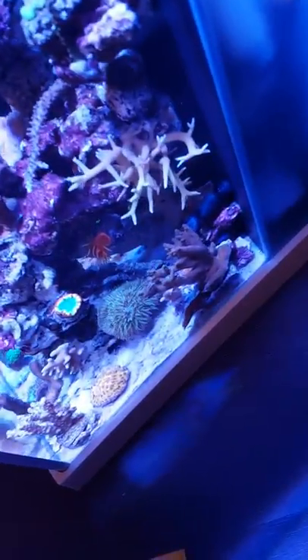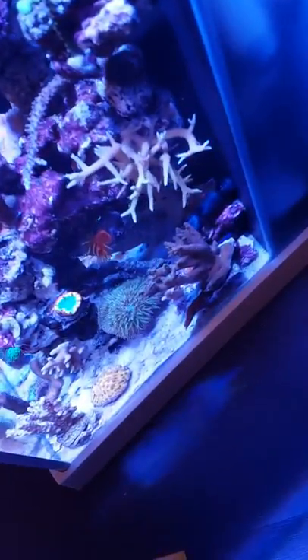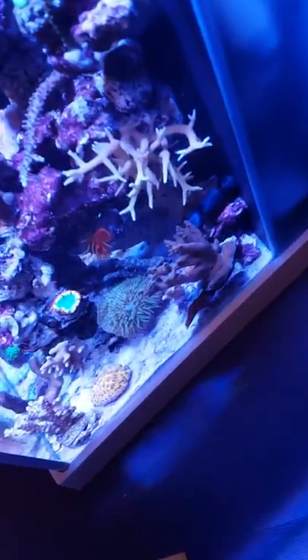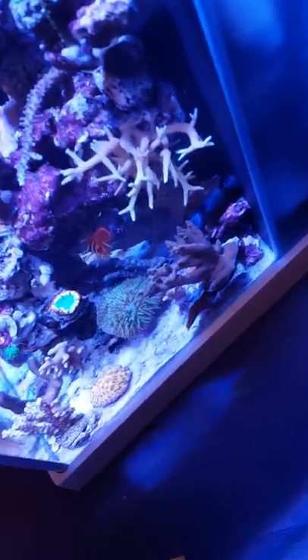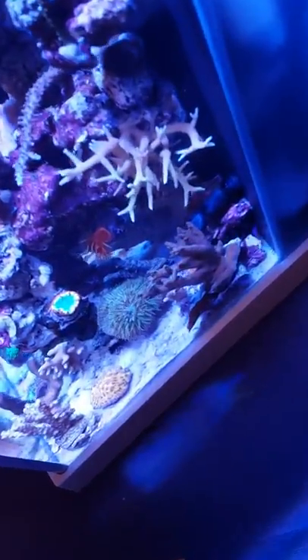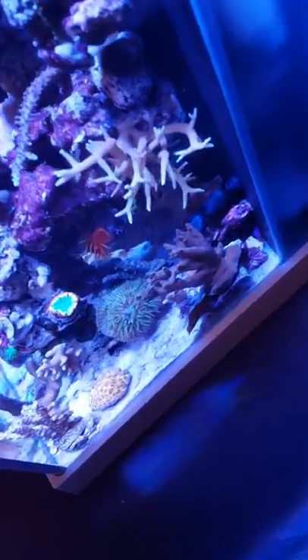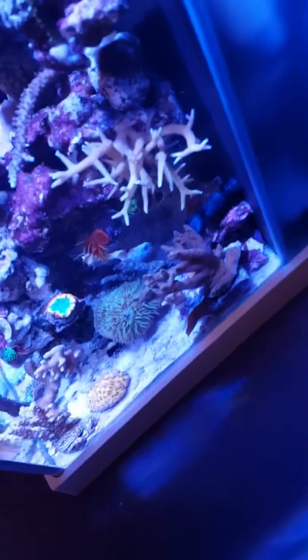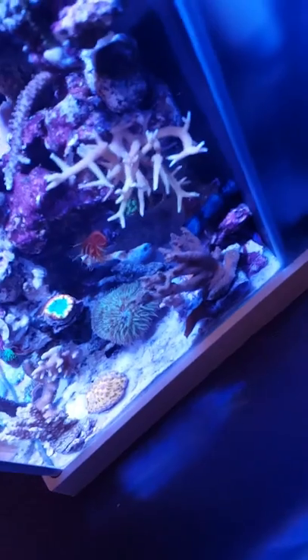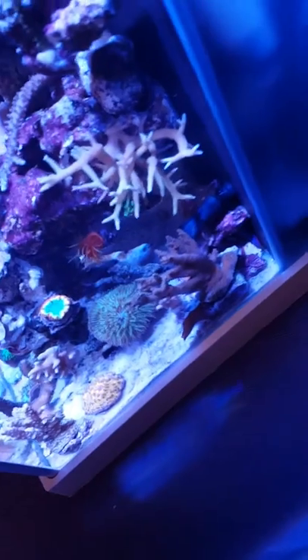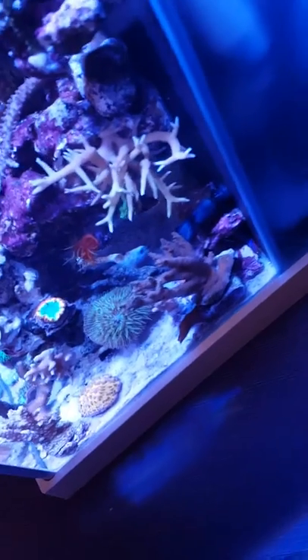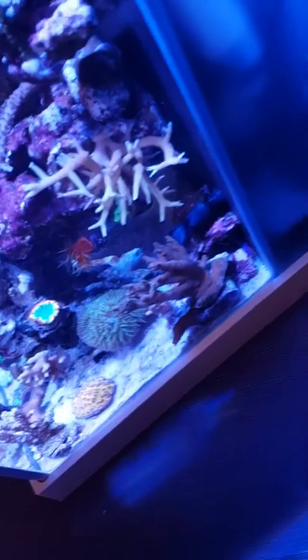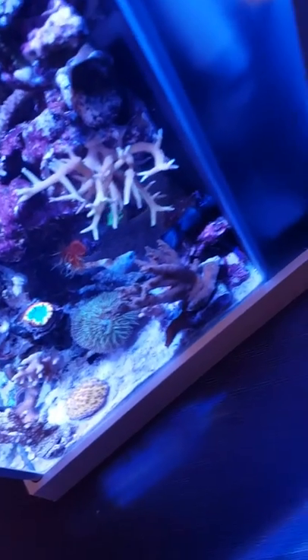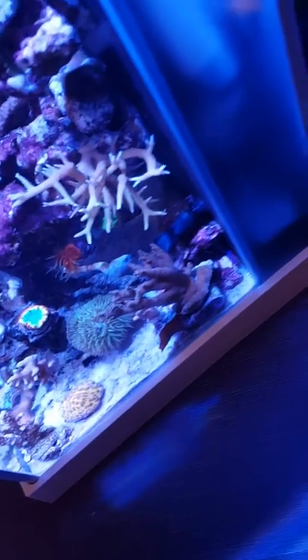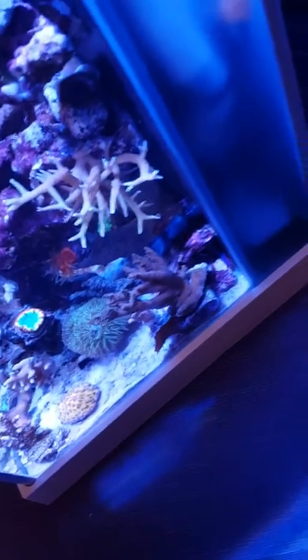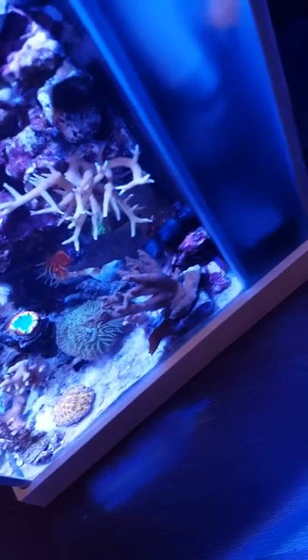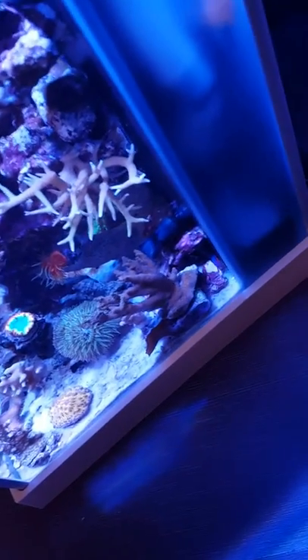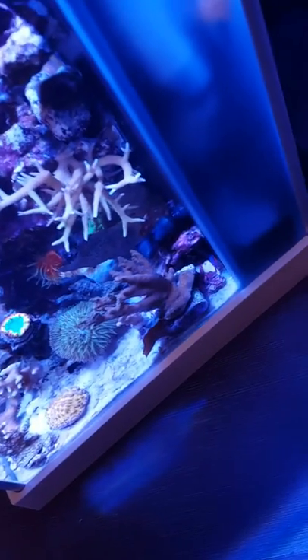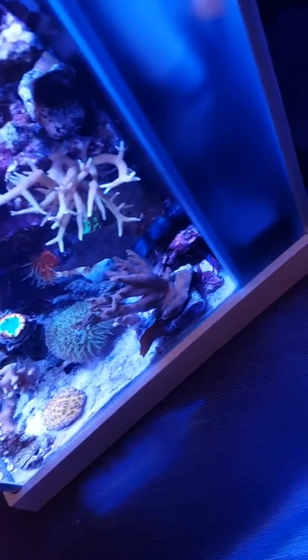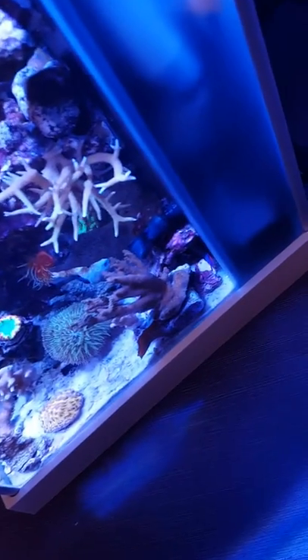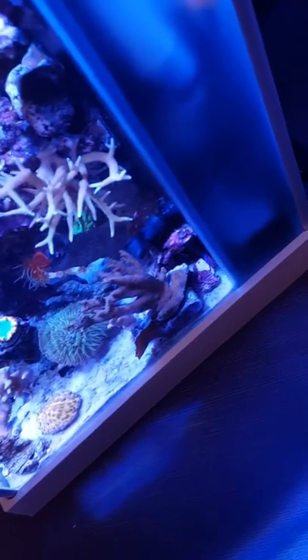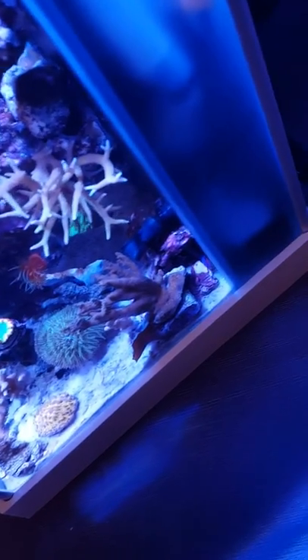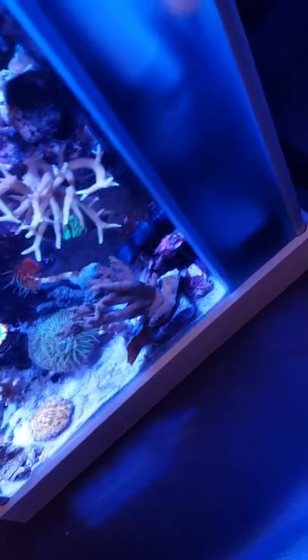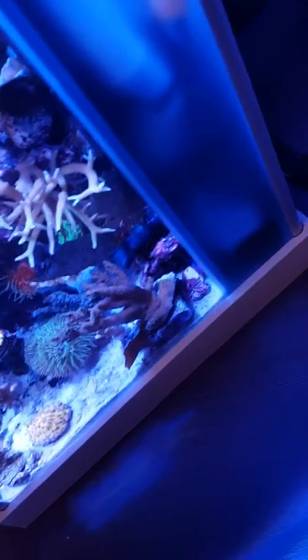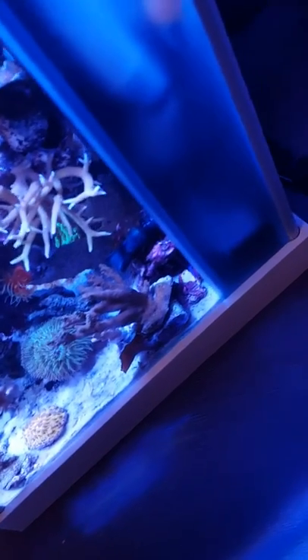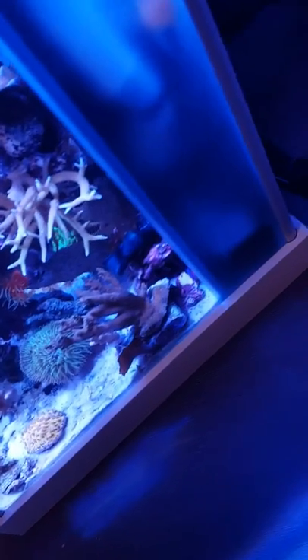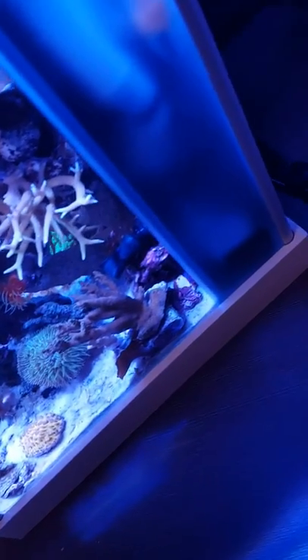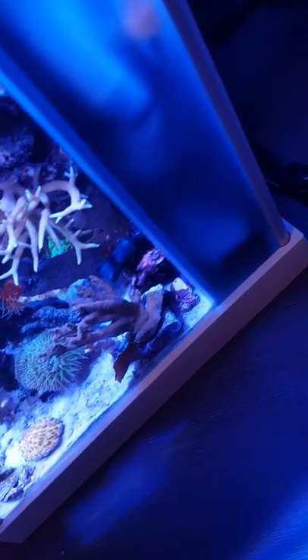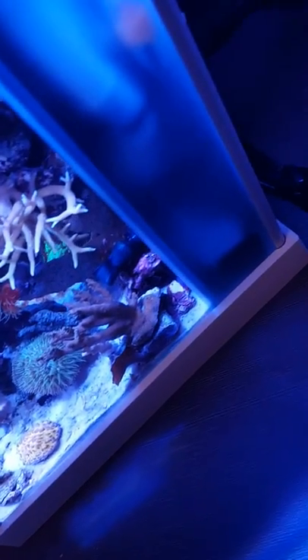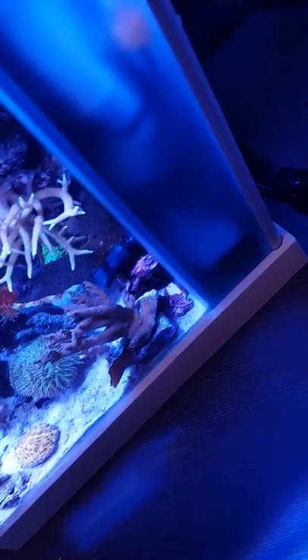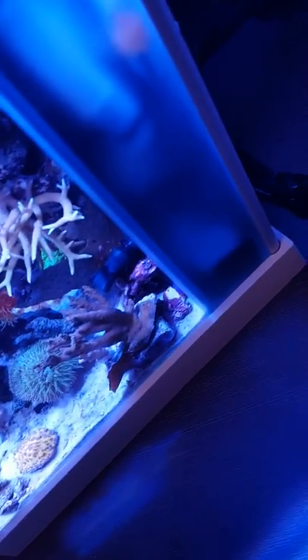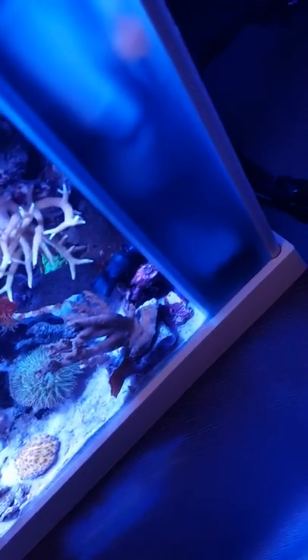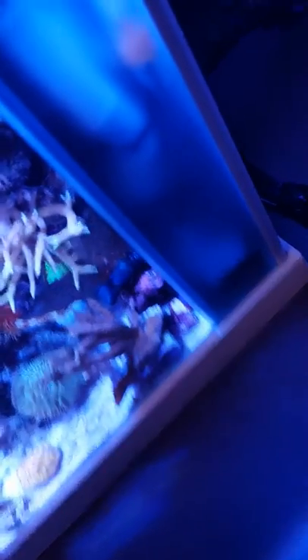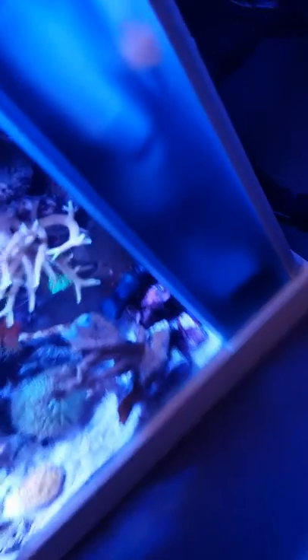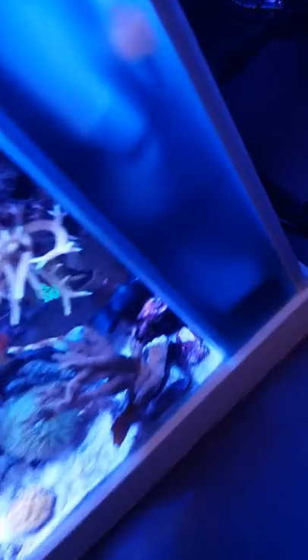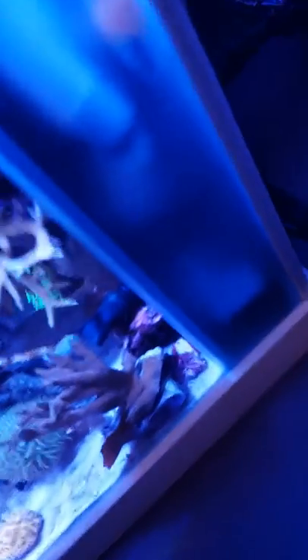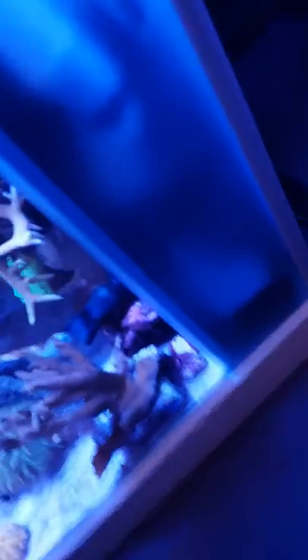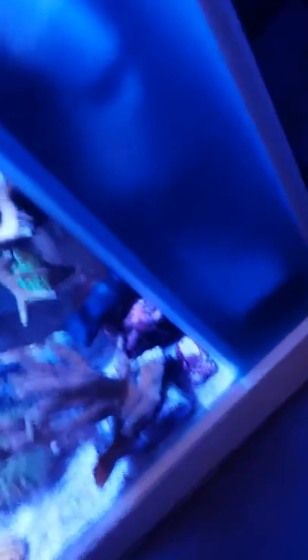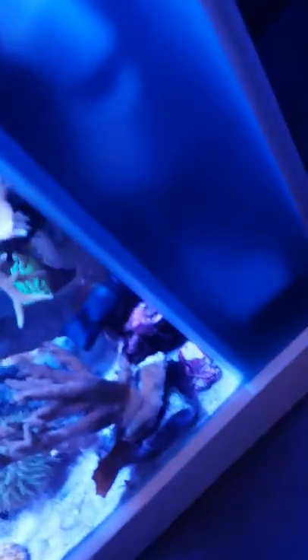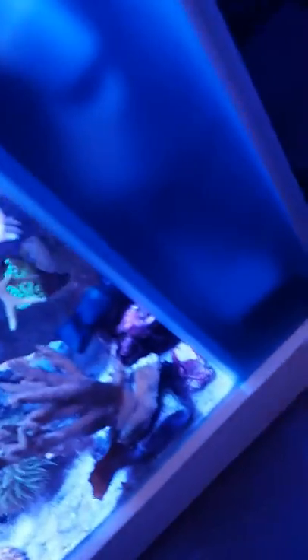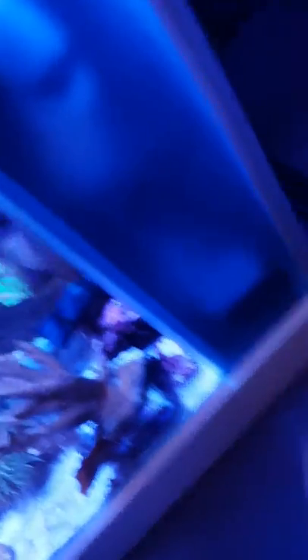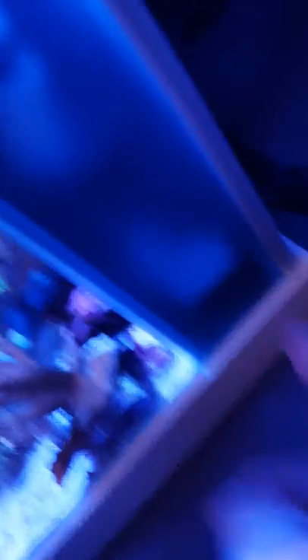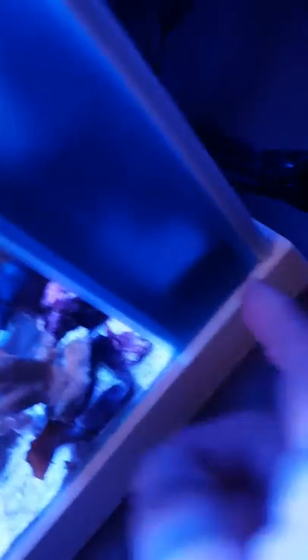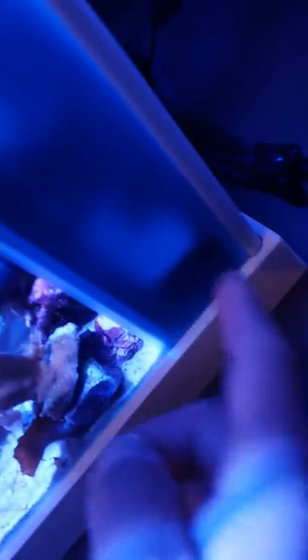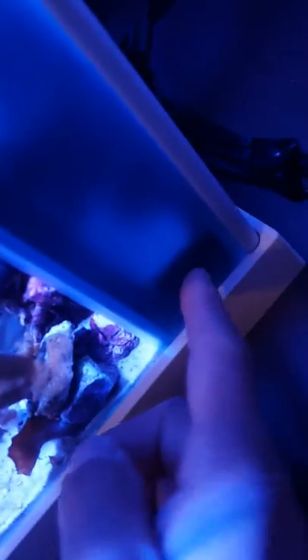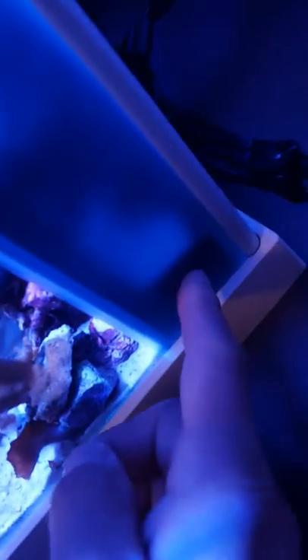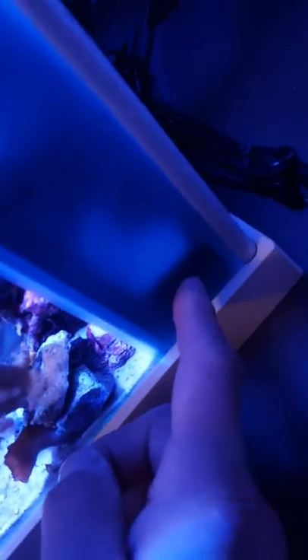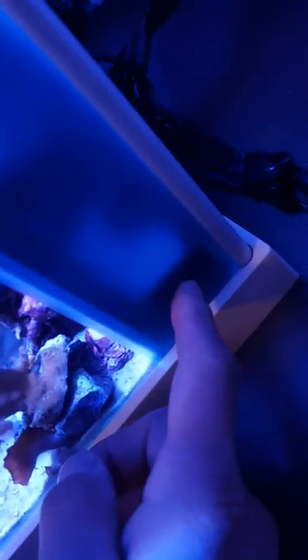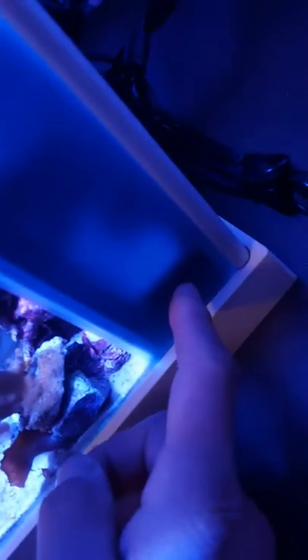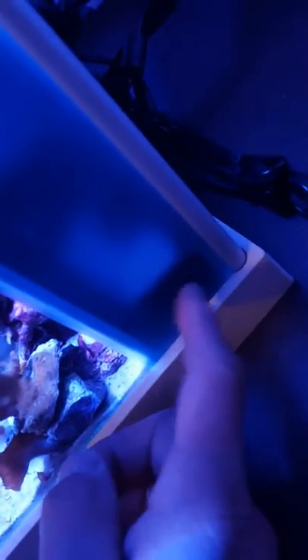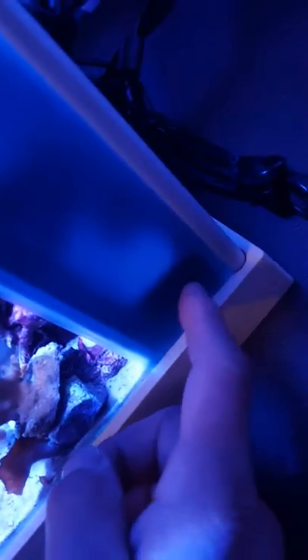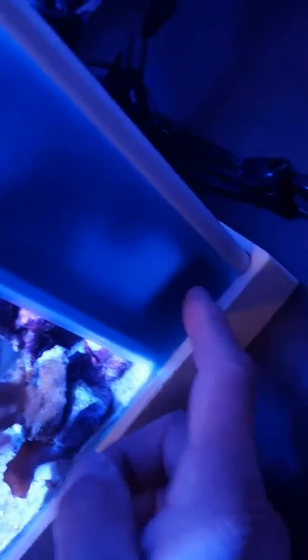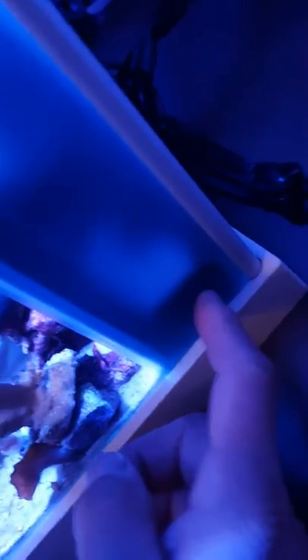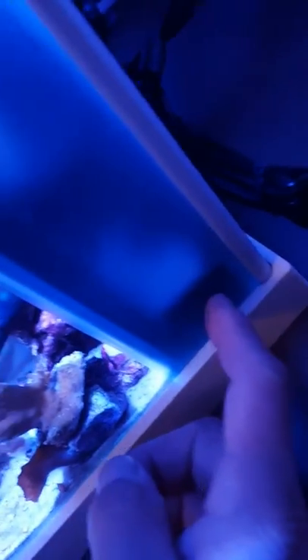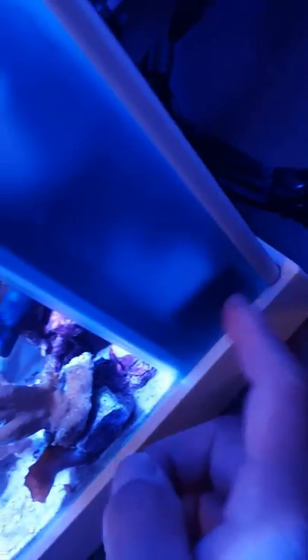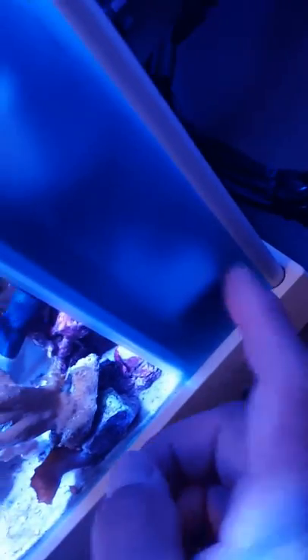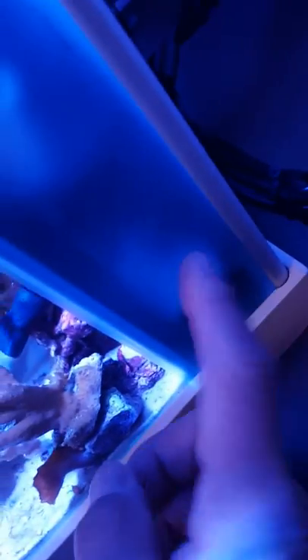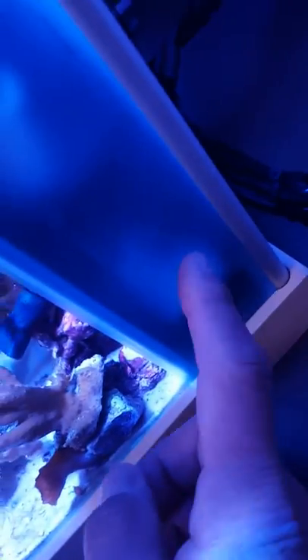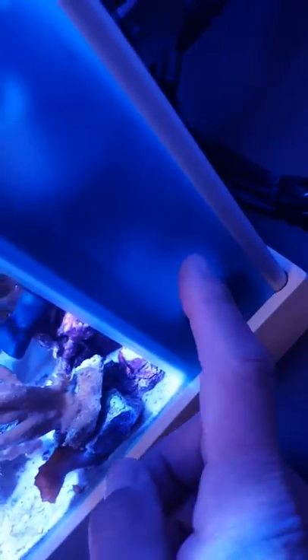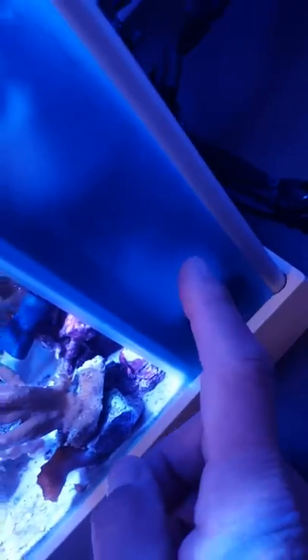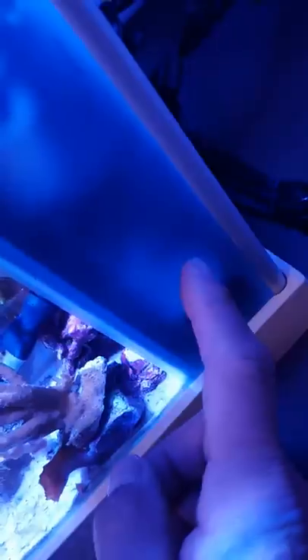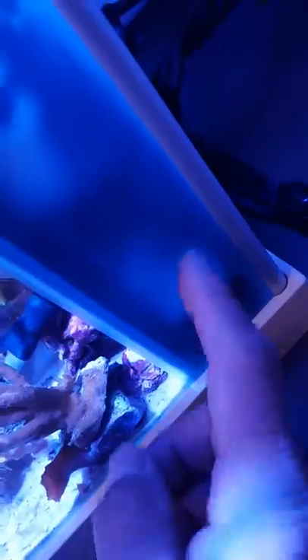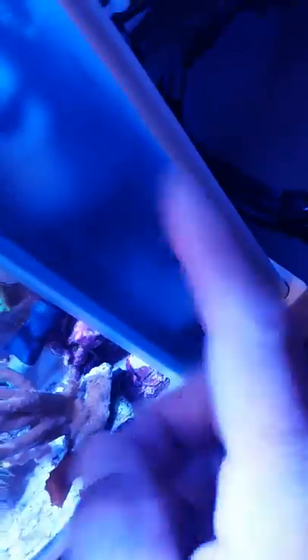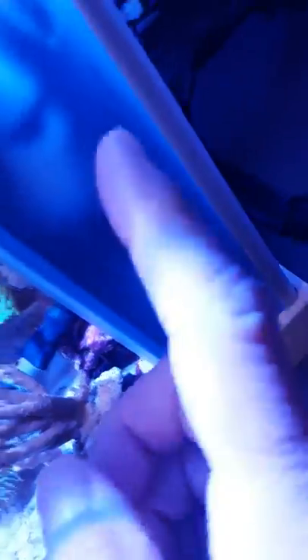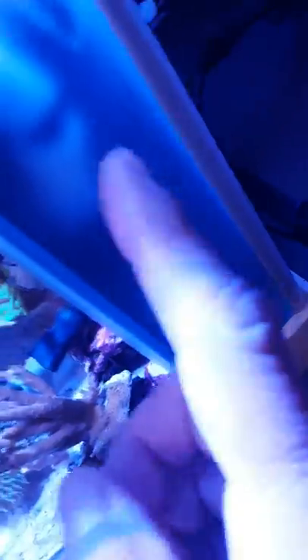I replaced my light with the AI Prime HD. Right now everything is so far so great.